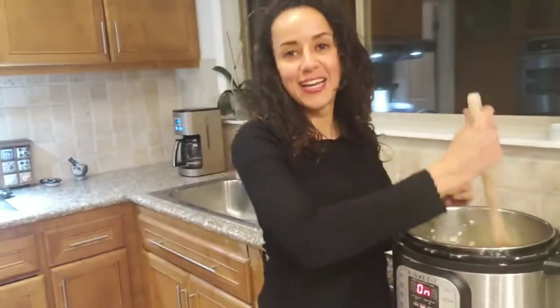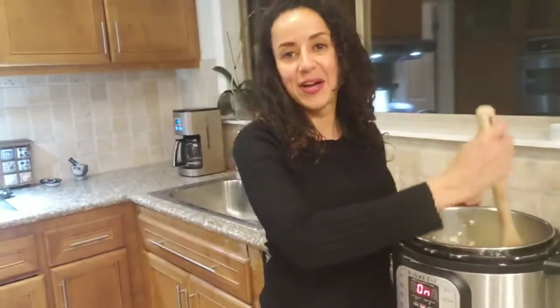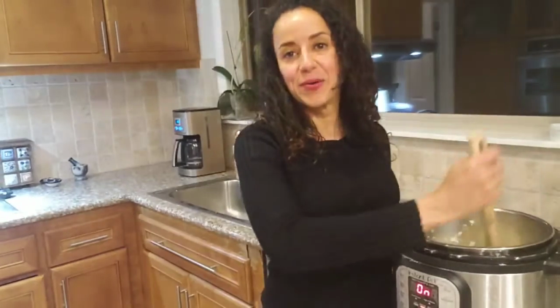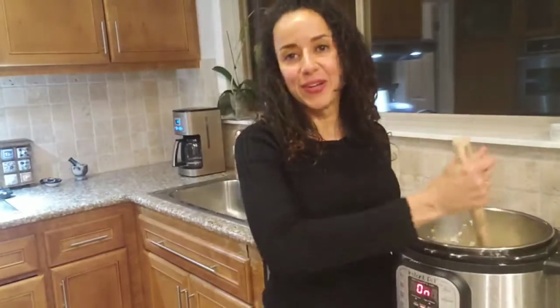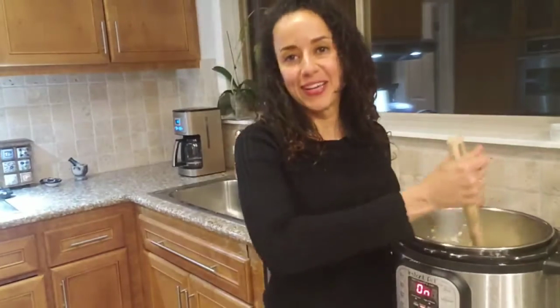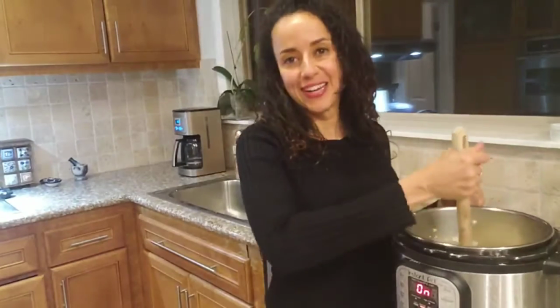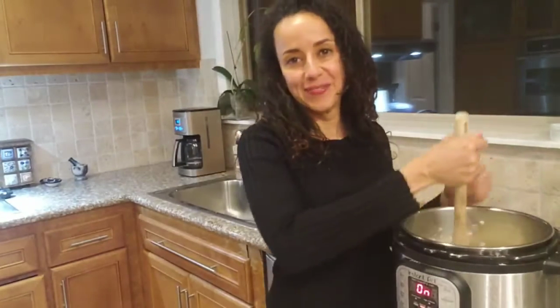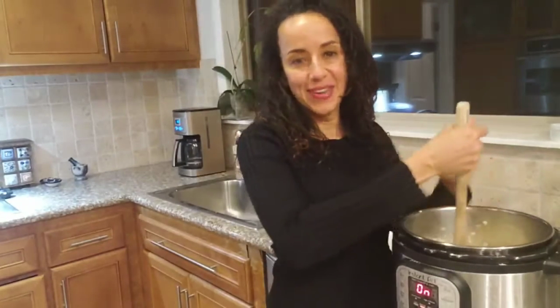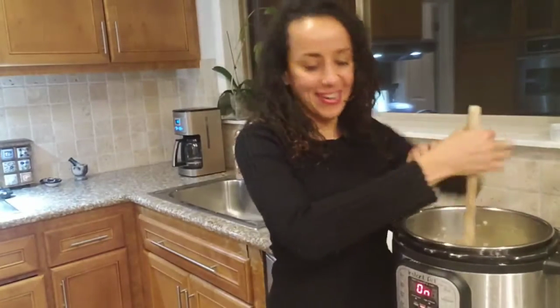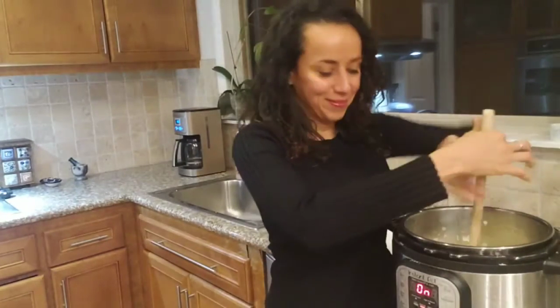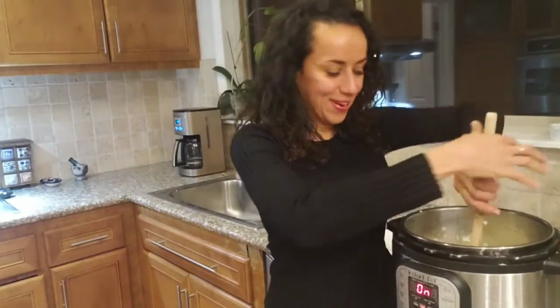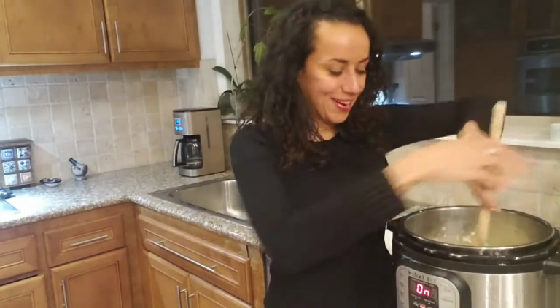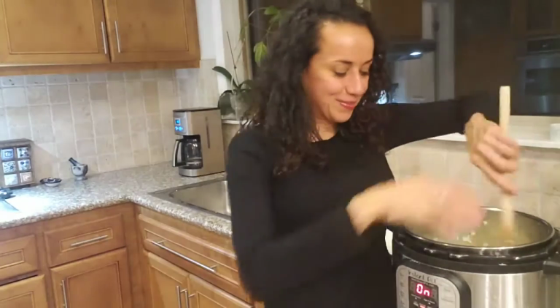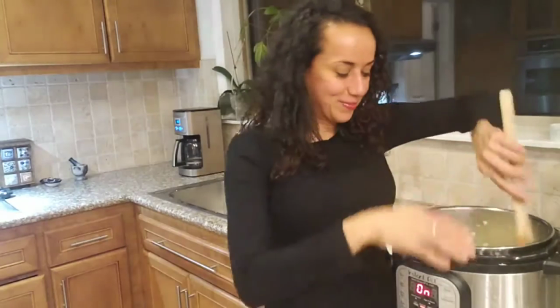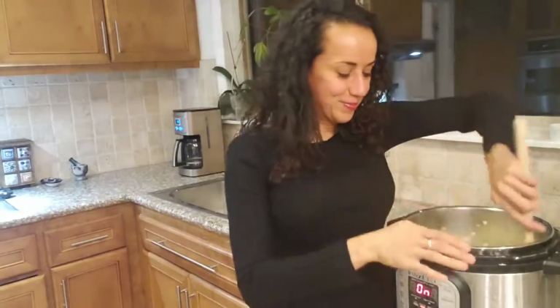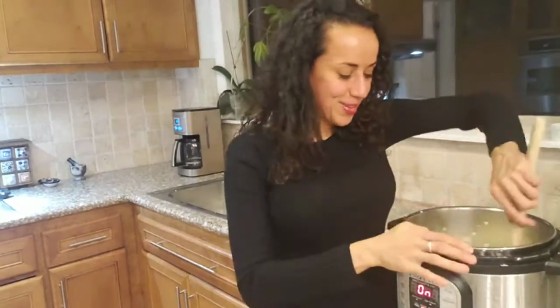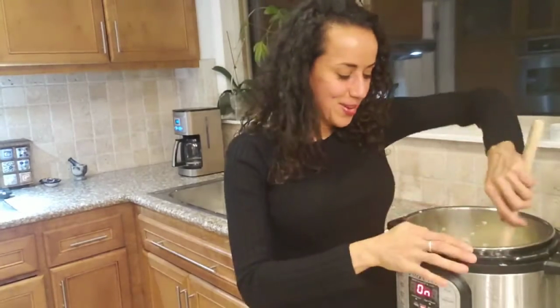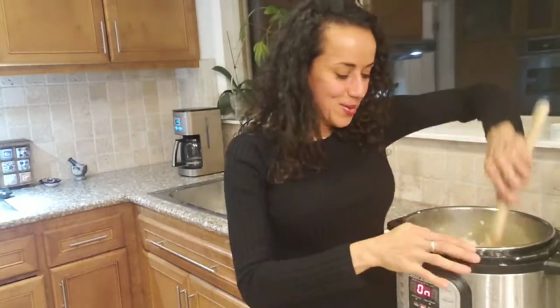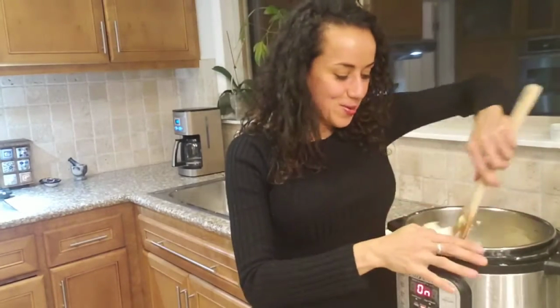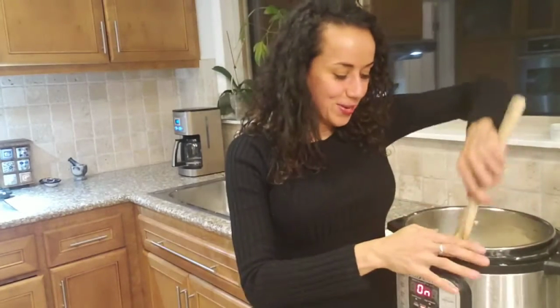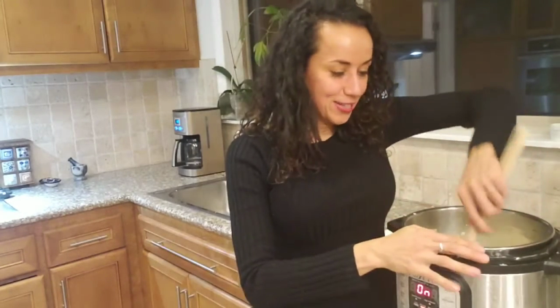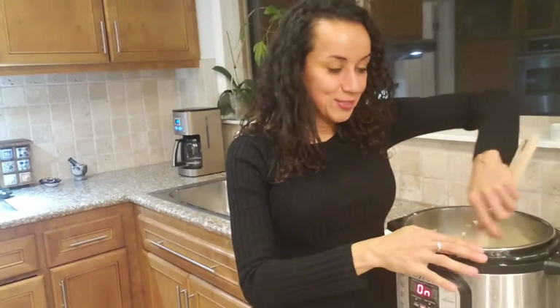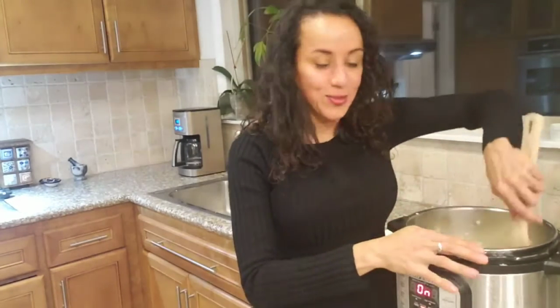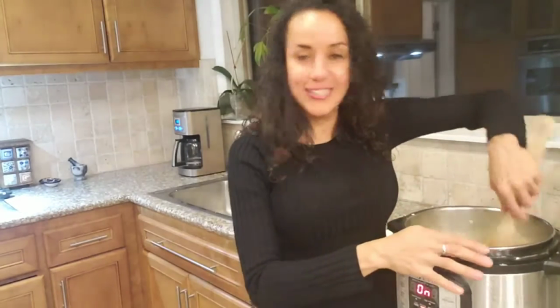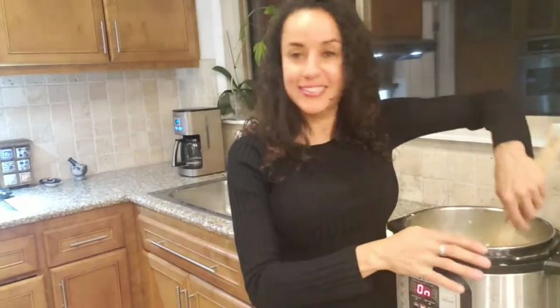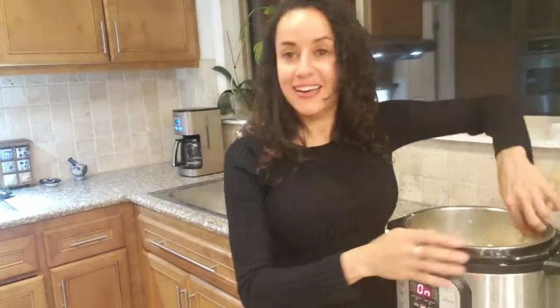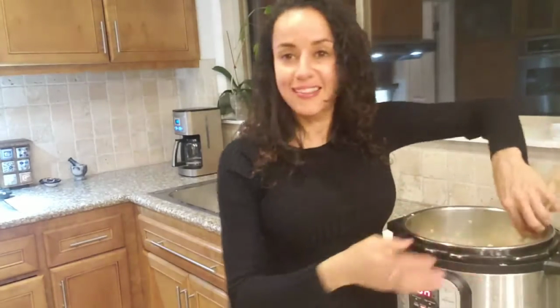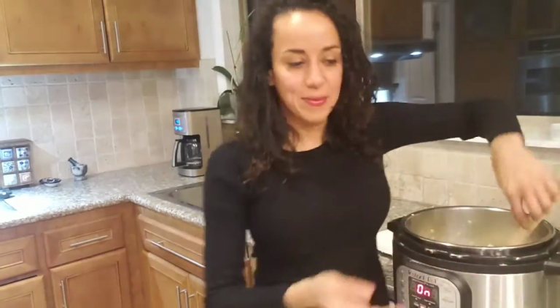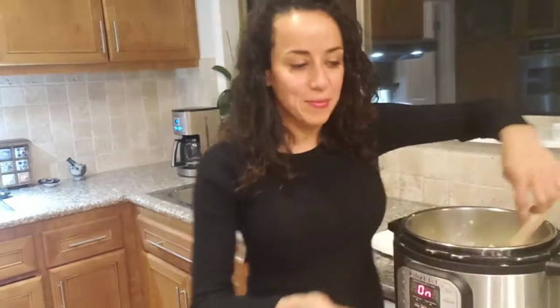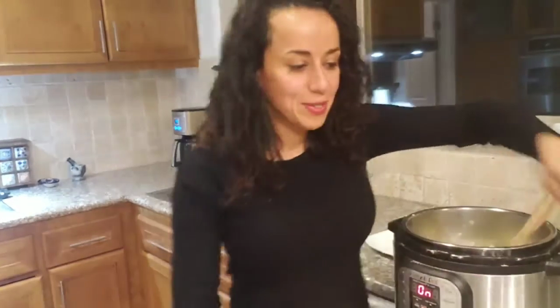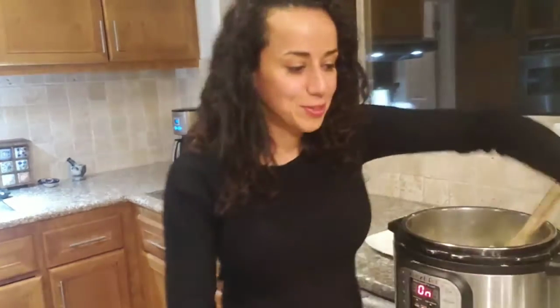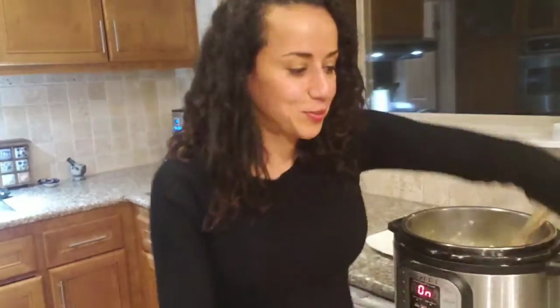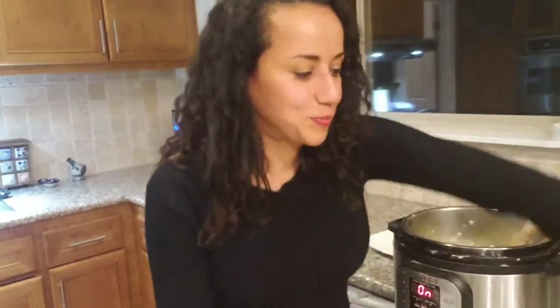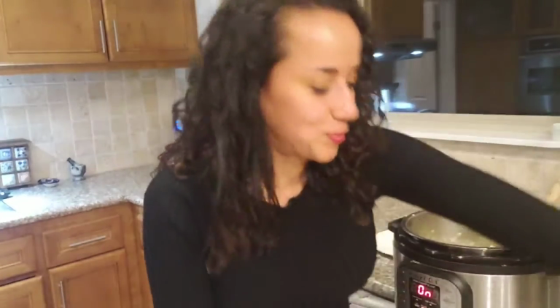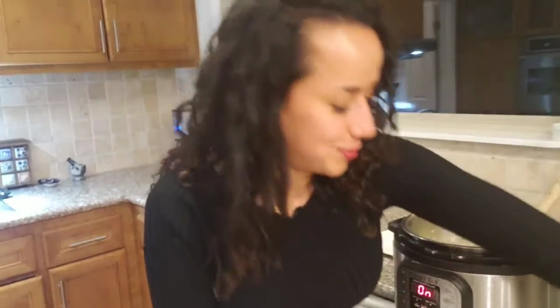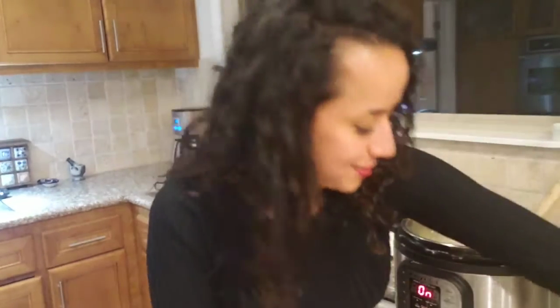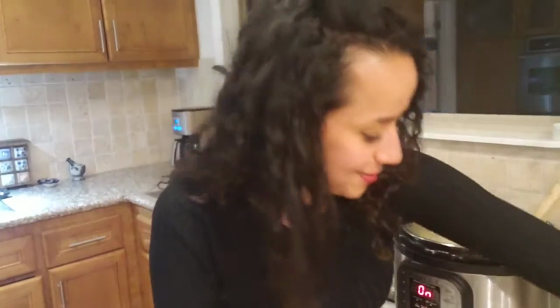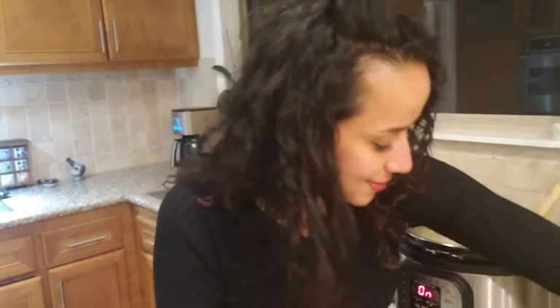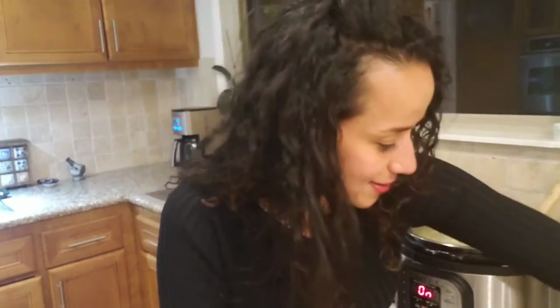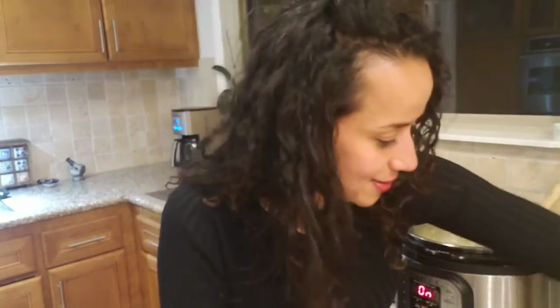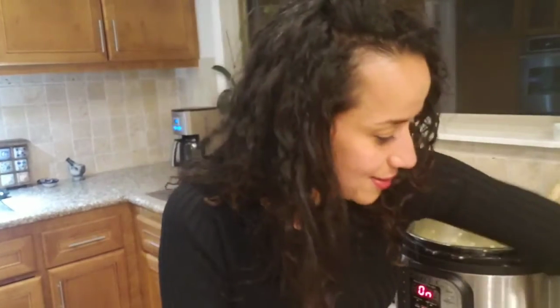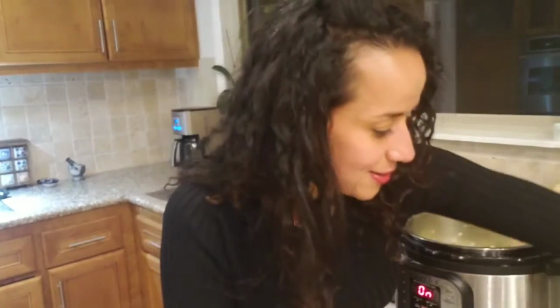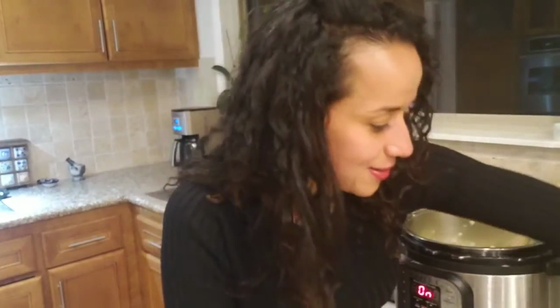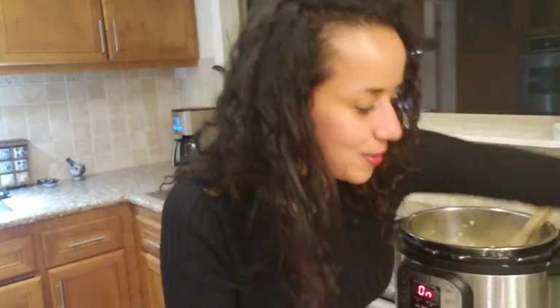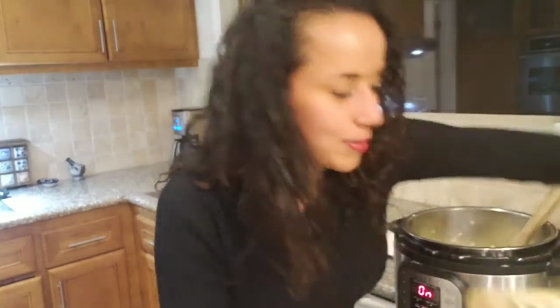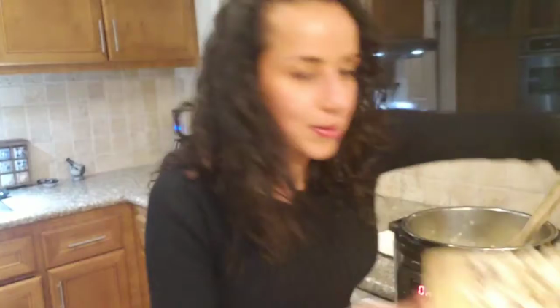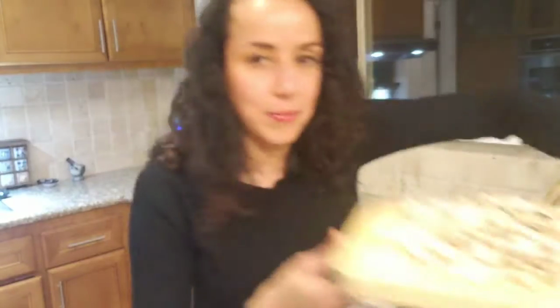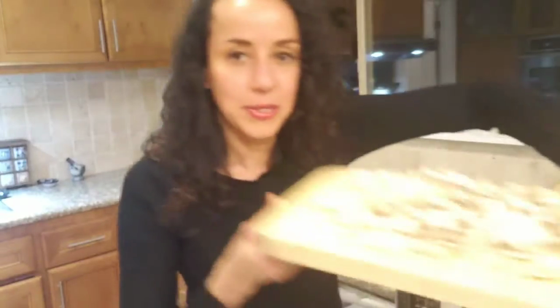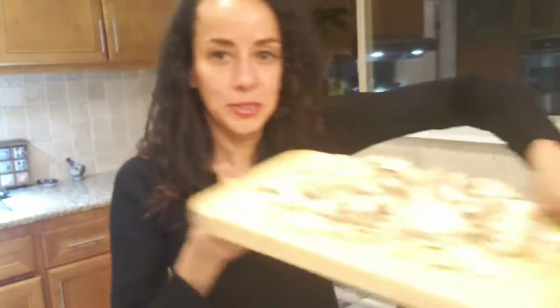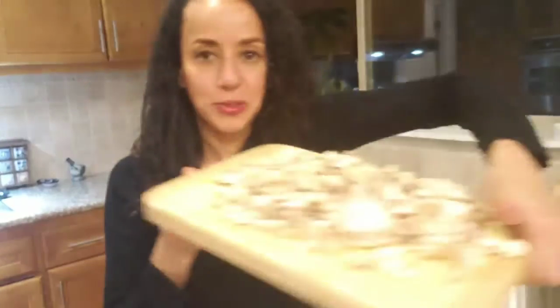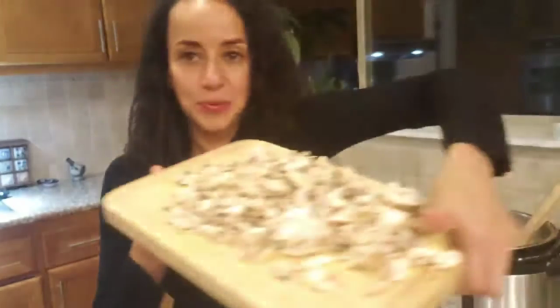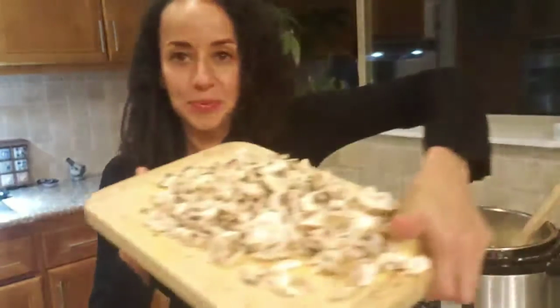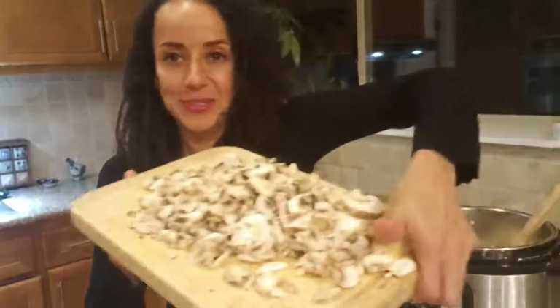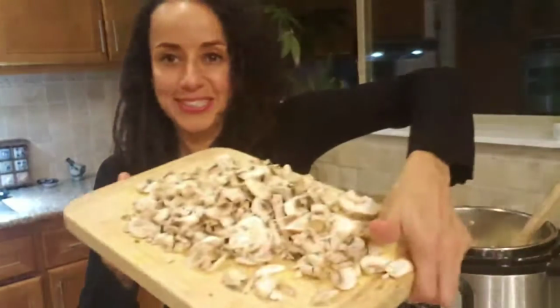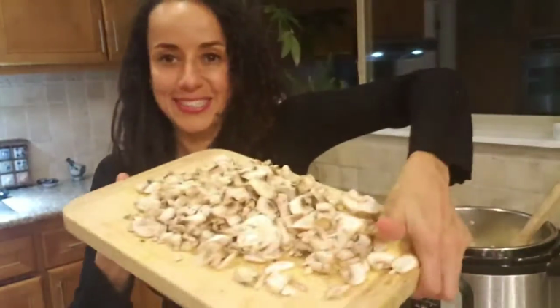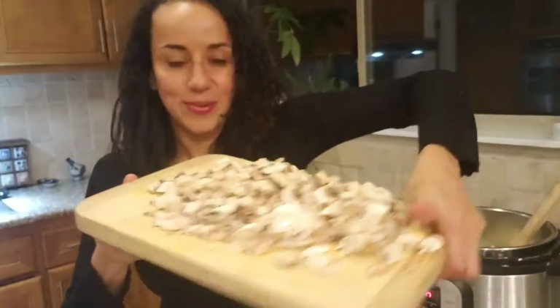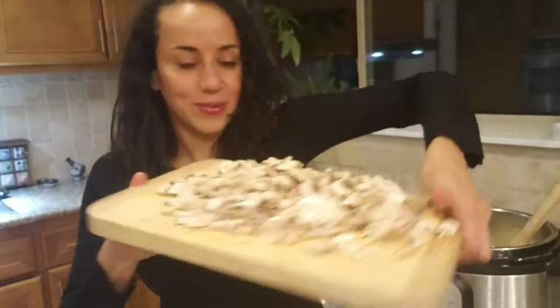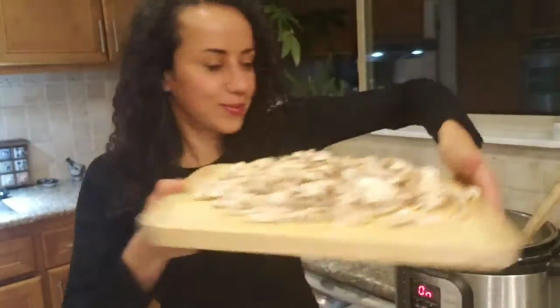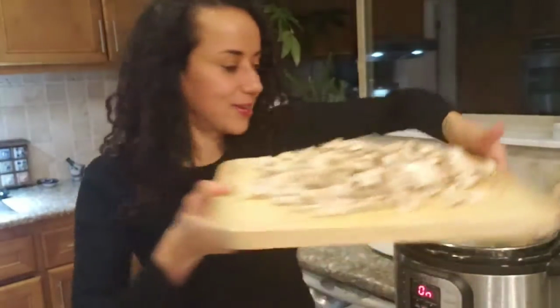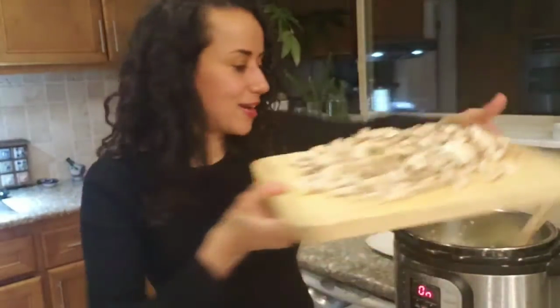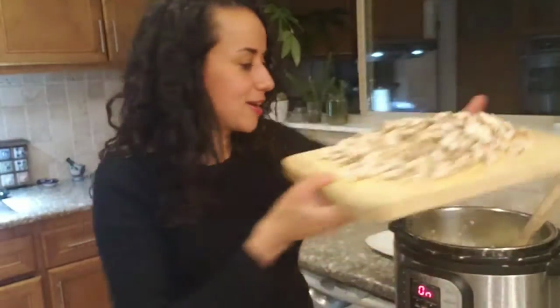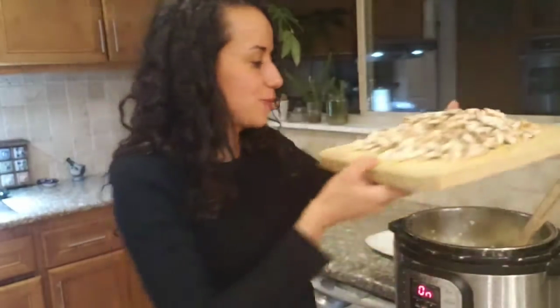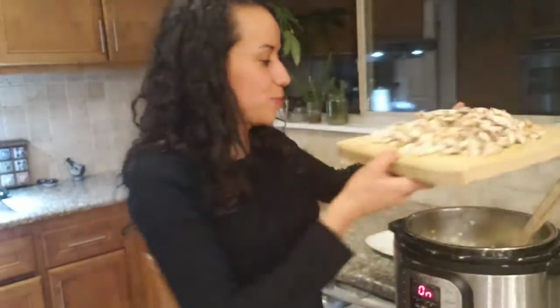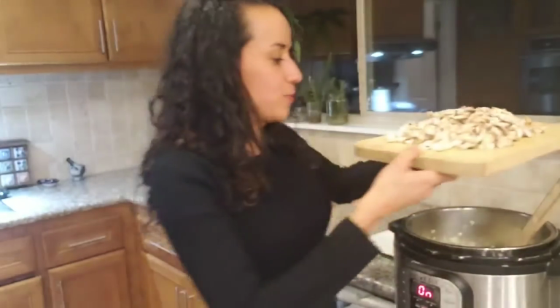I'm getting muscles in this arm — like I'm working out! Okay, let's add the mushrooms.